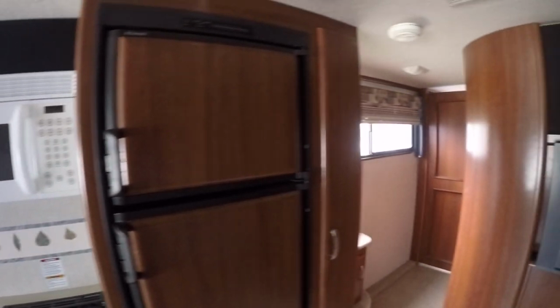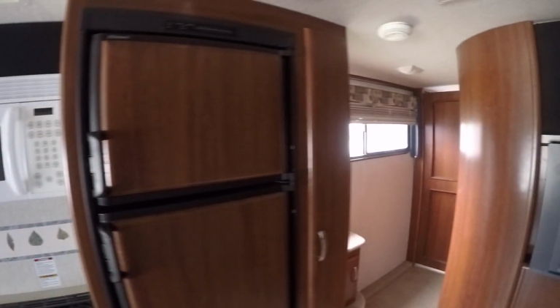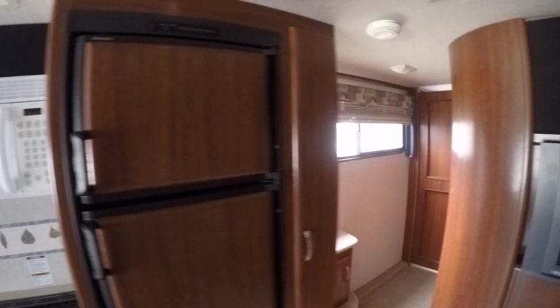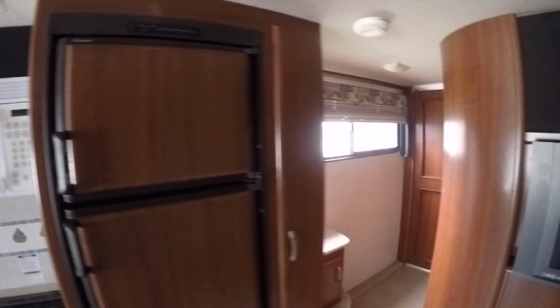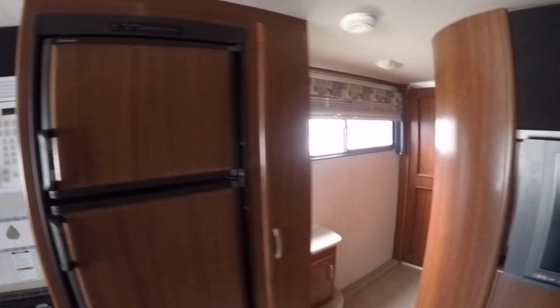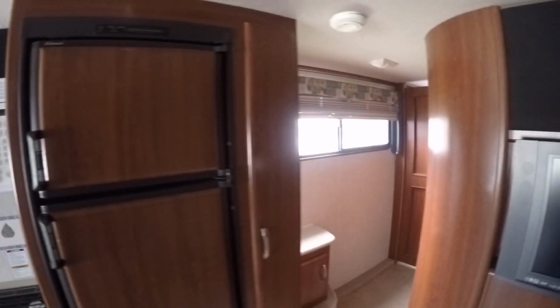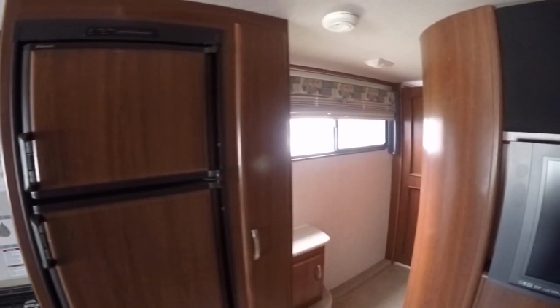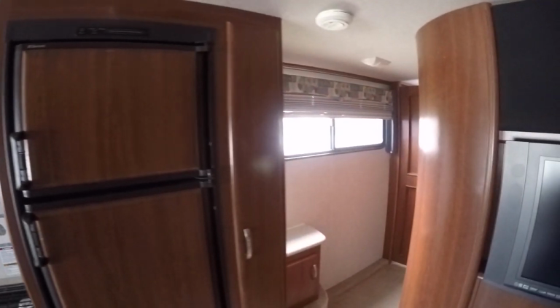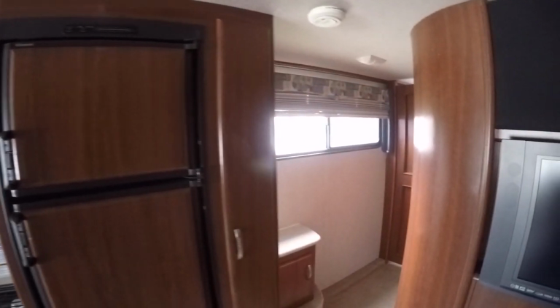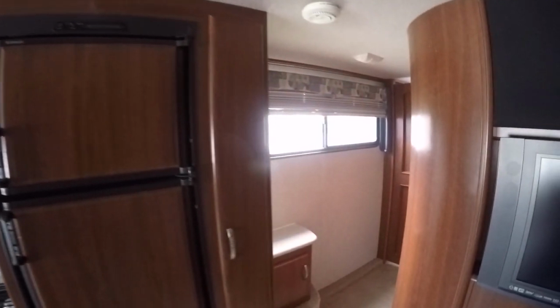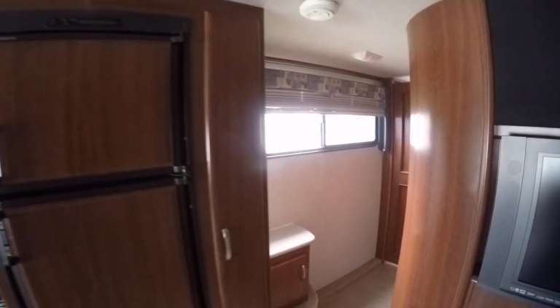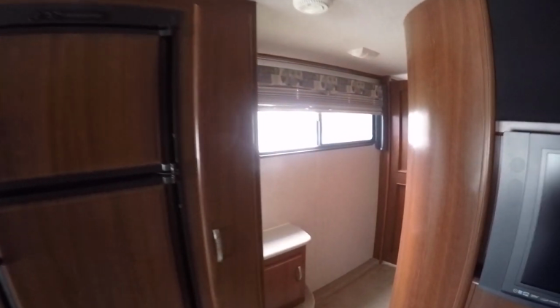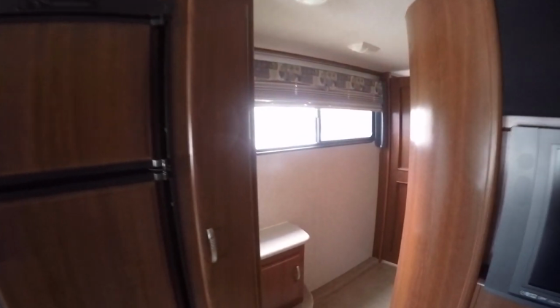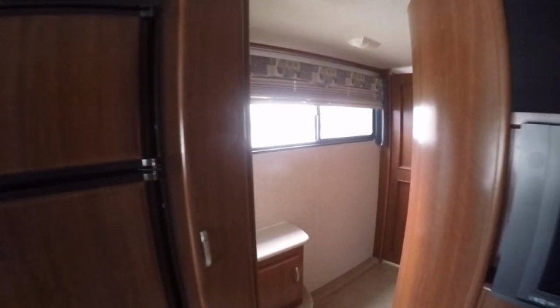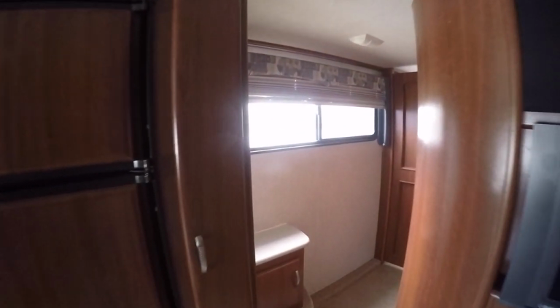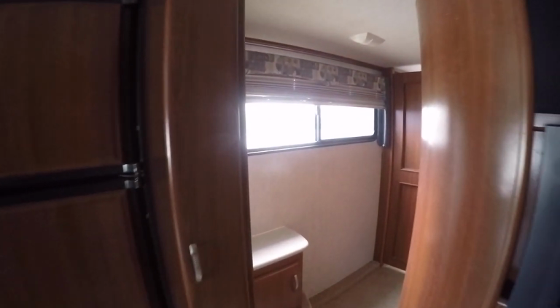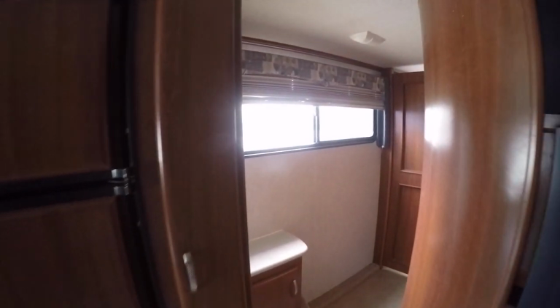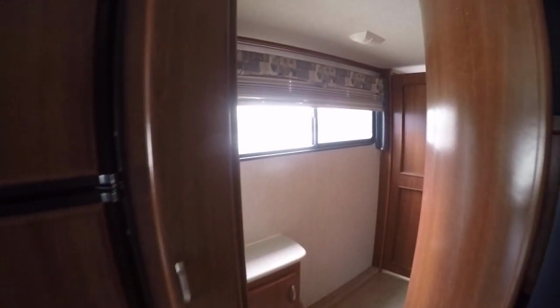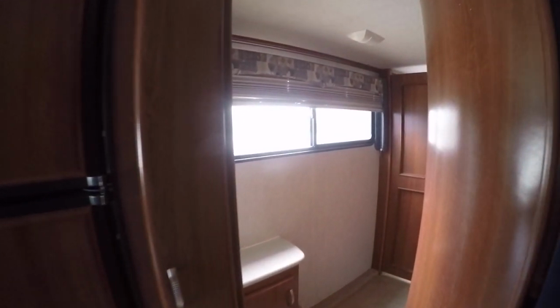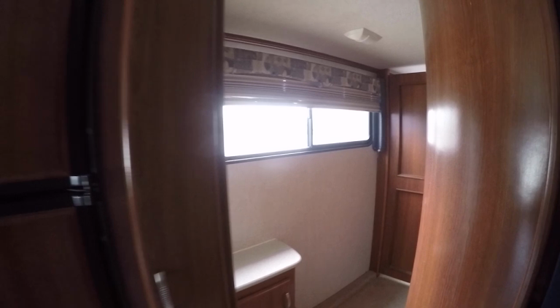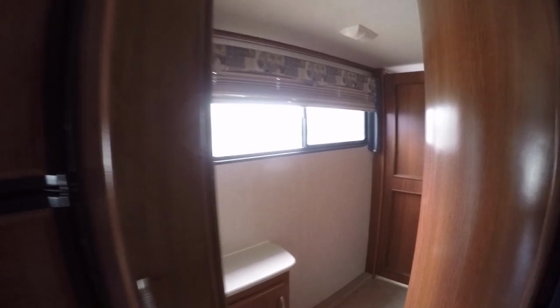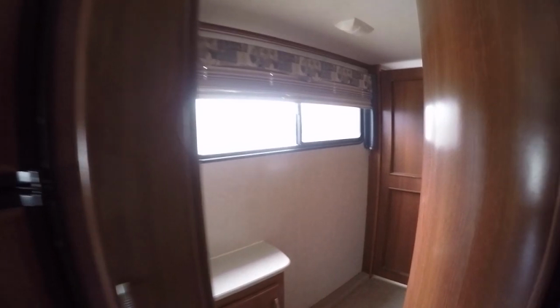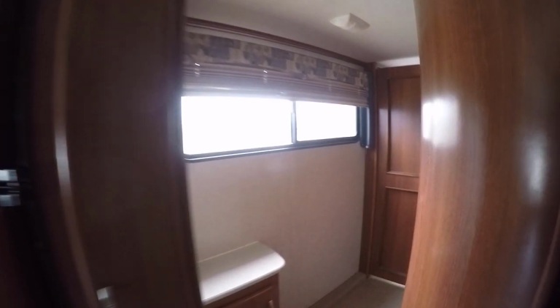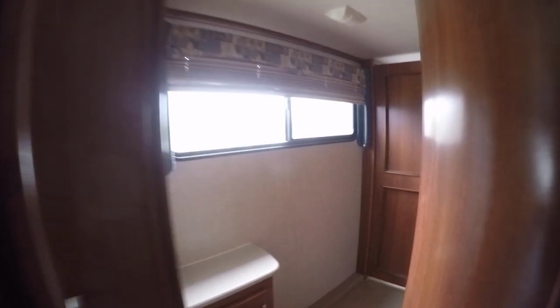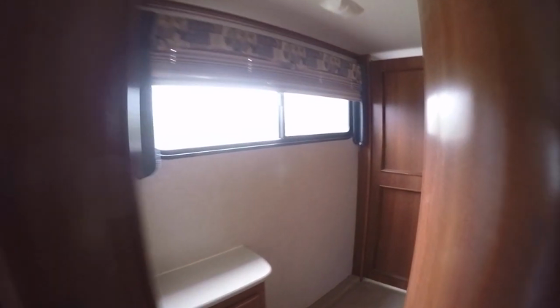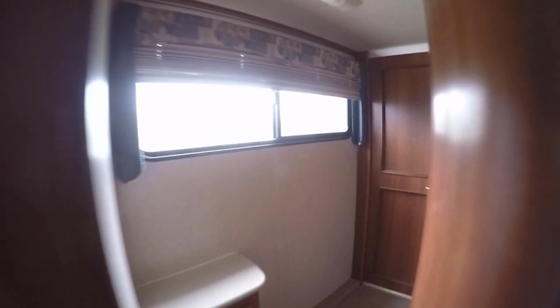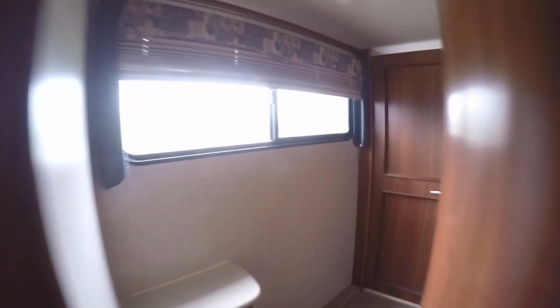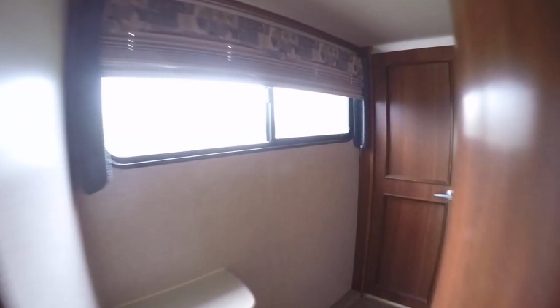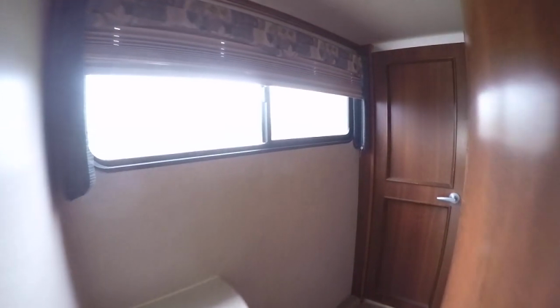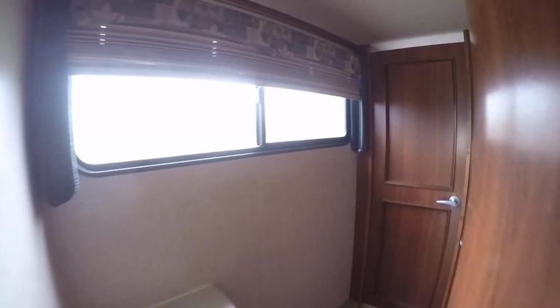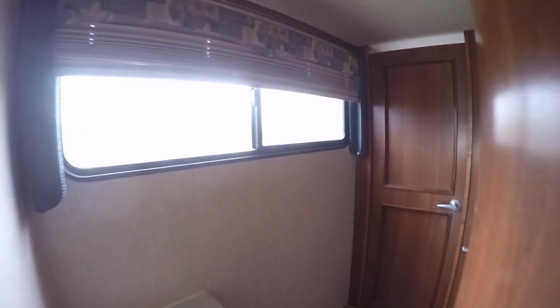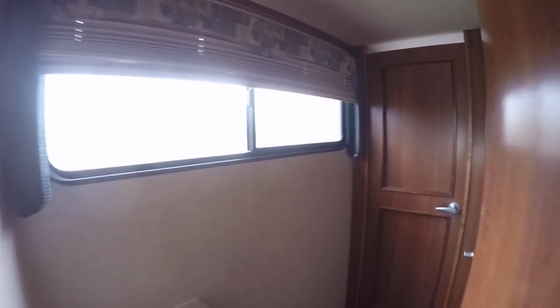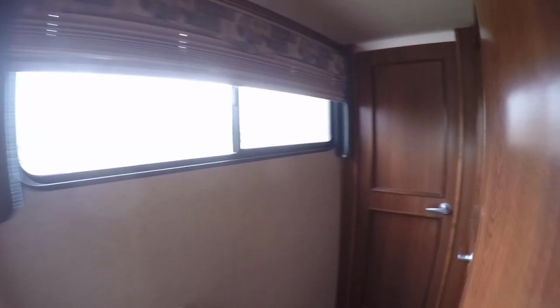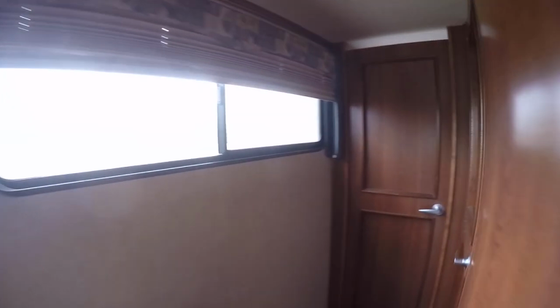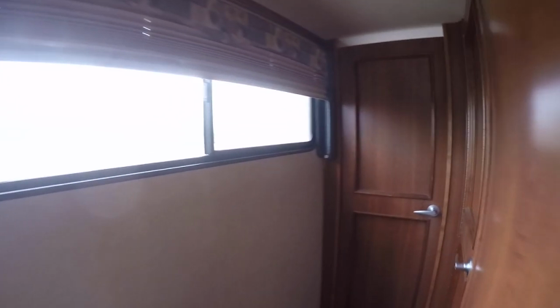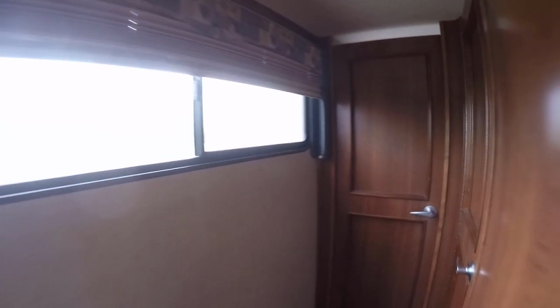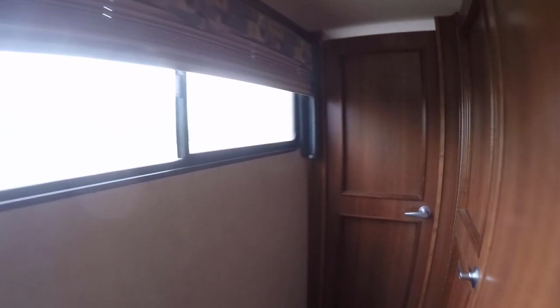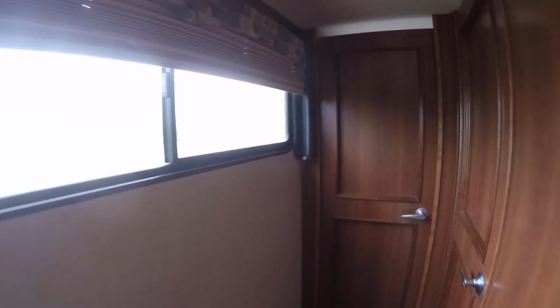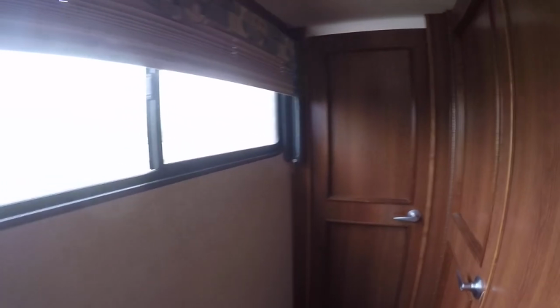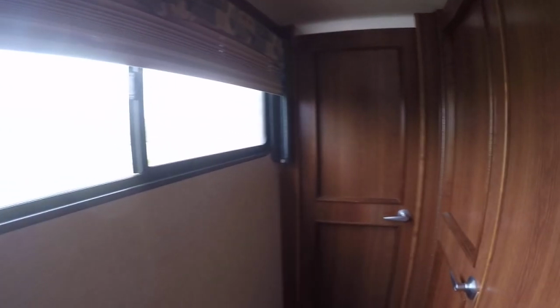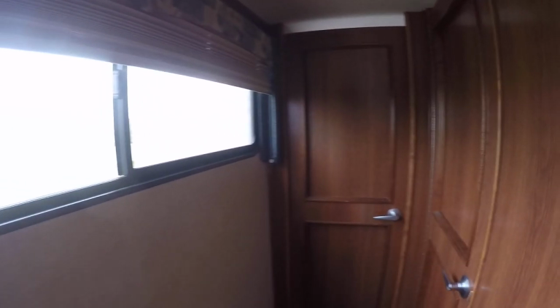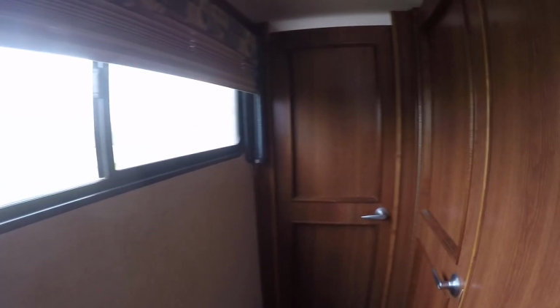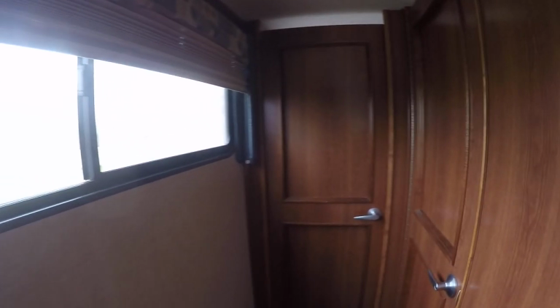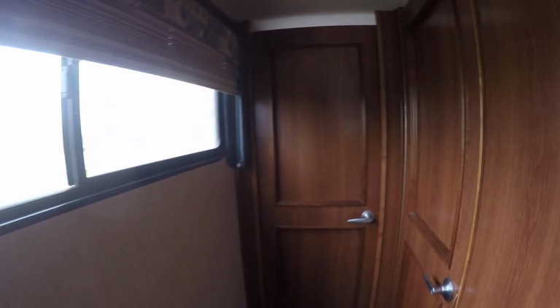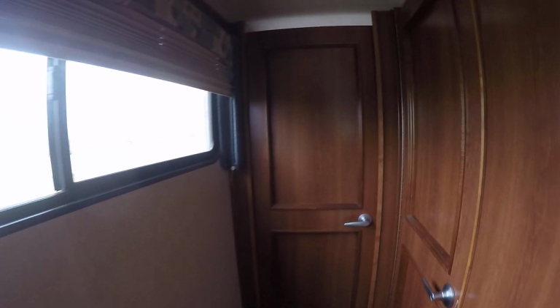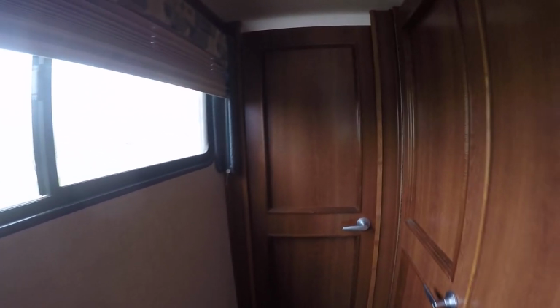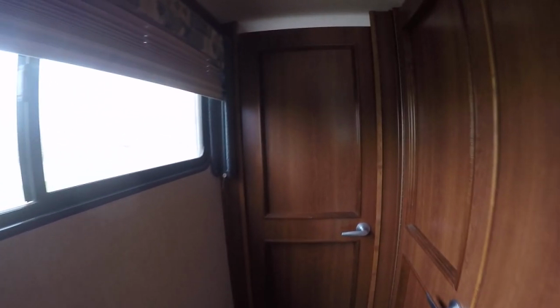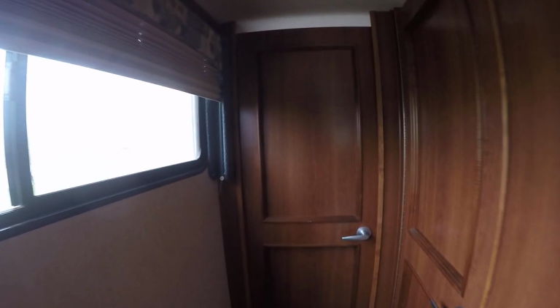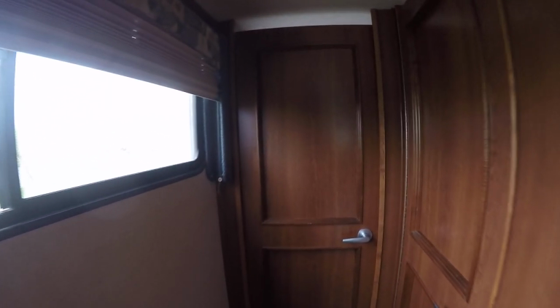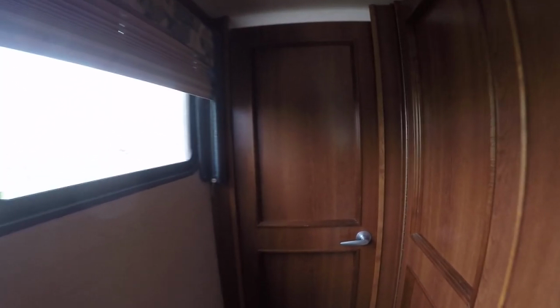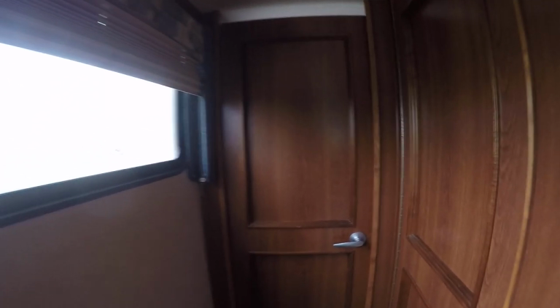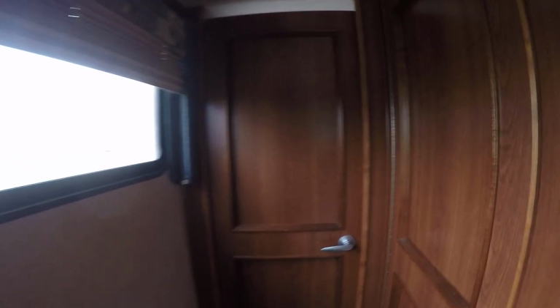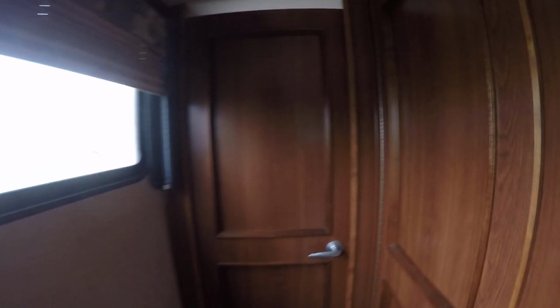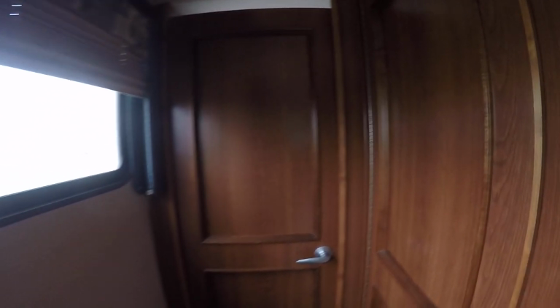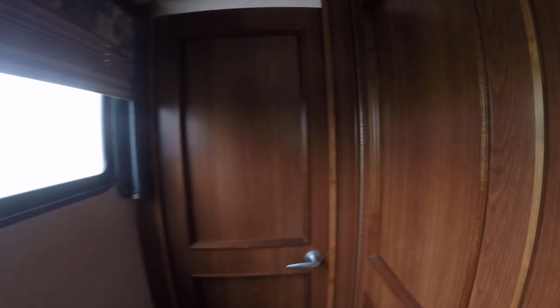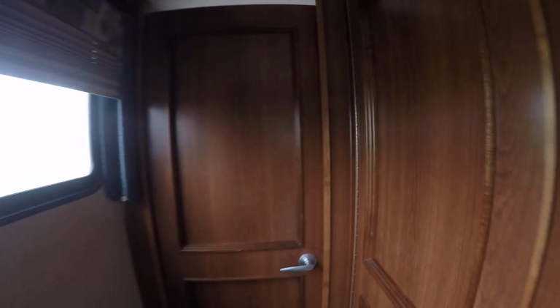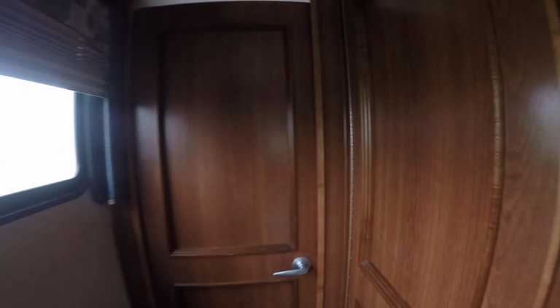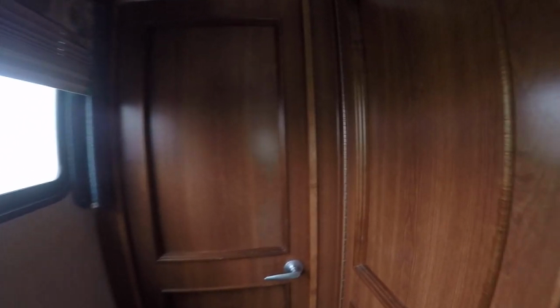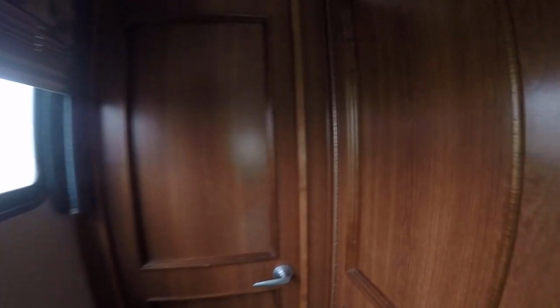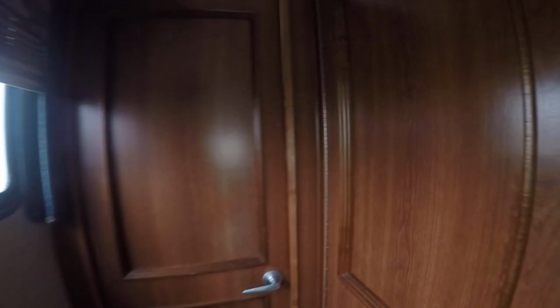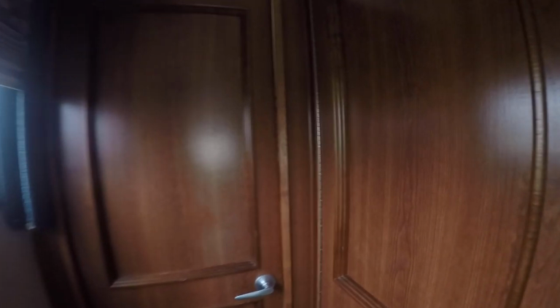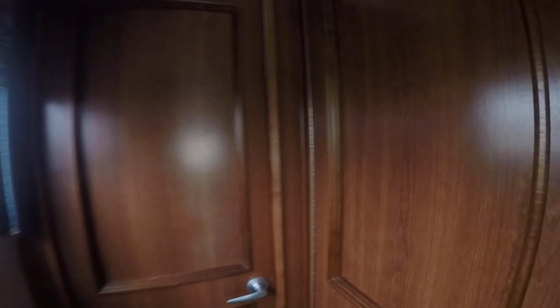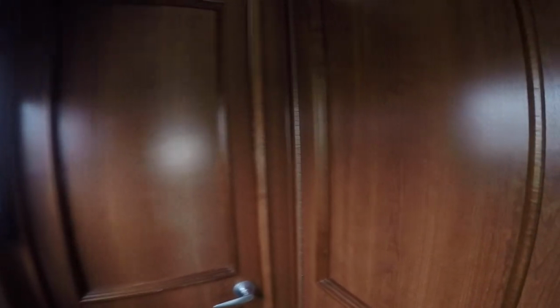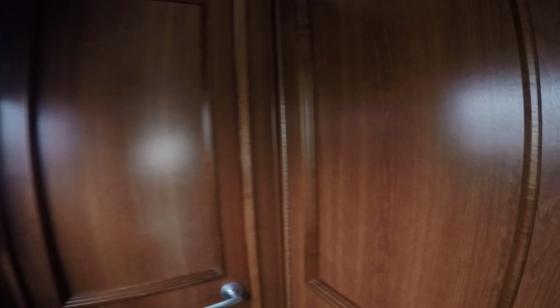Super cold AC to keep you cool when it's hot. And thanks to having that generator, you can have AC no matter where you are setting up camp.